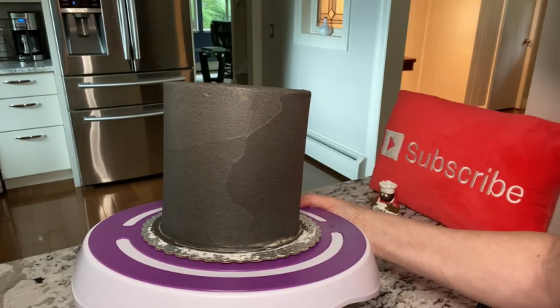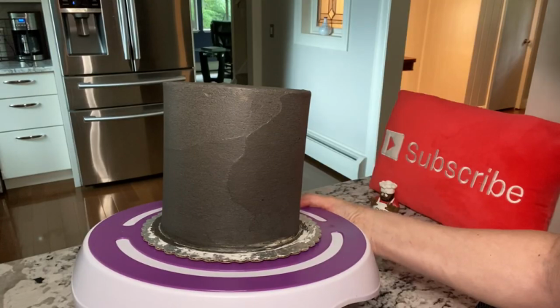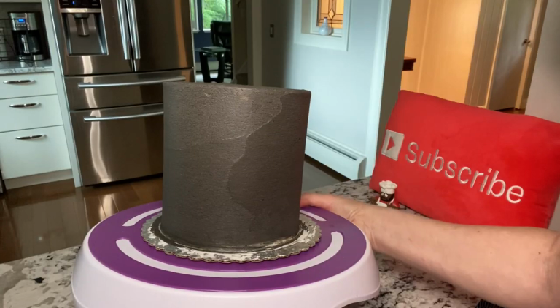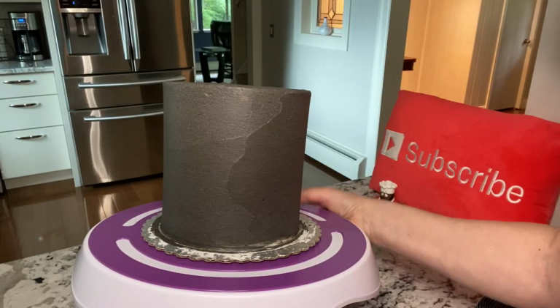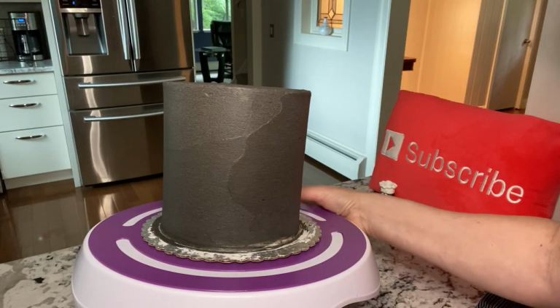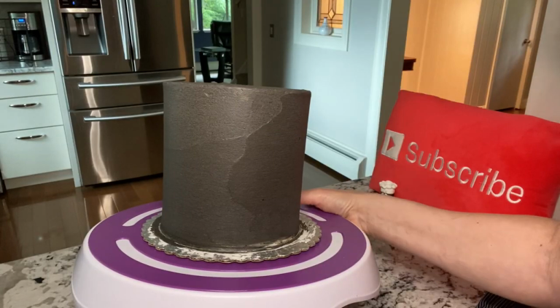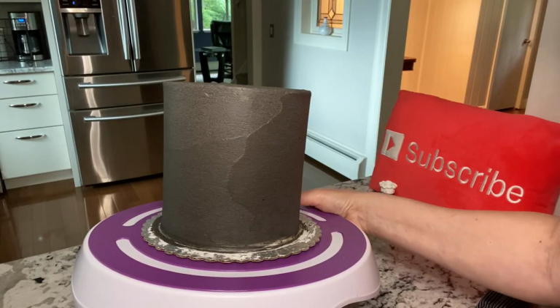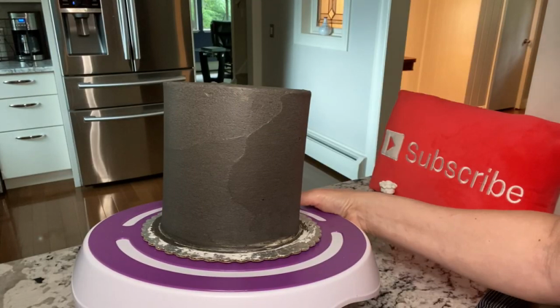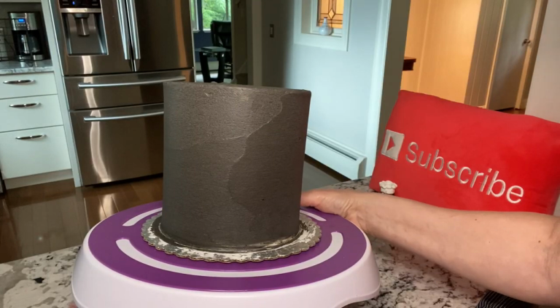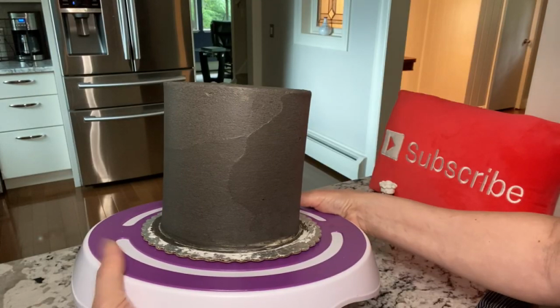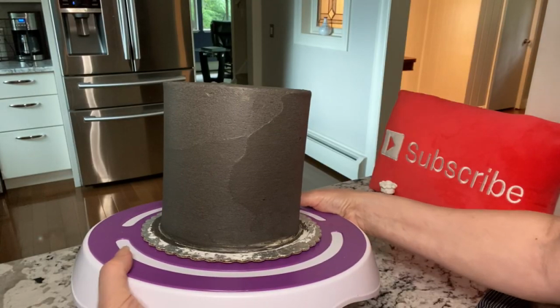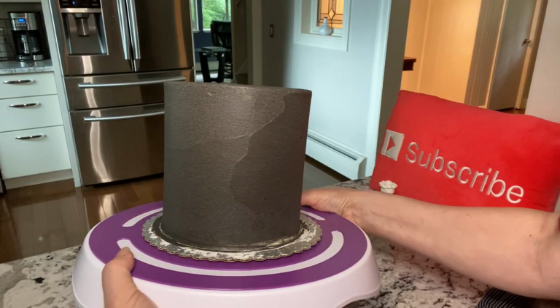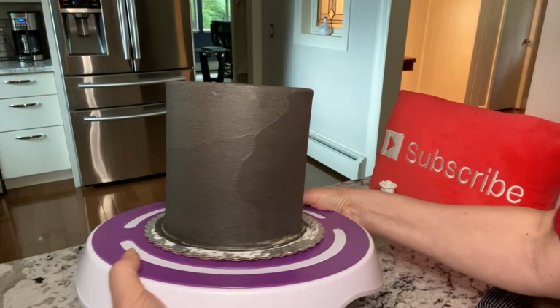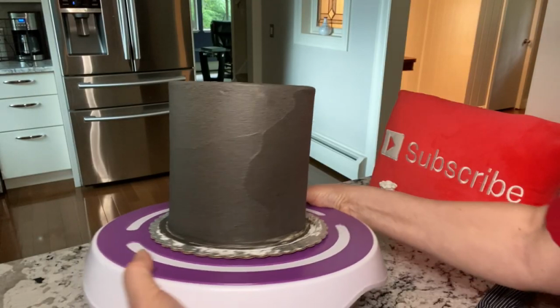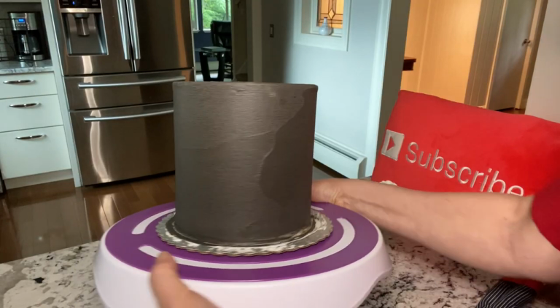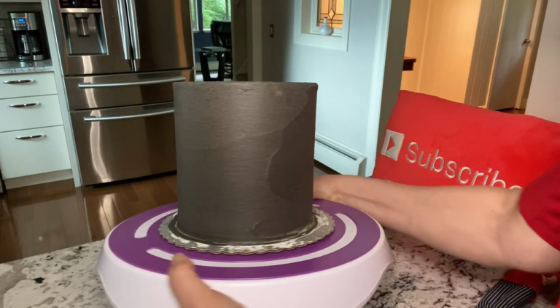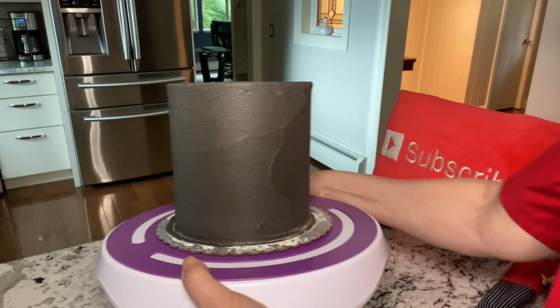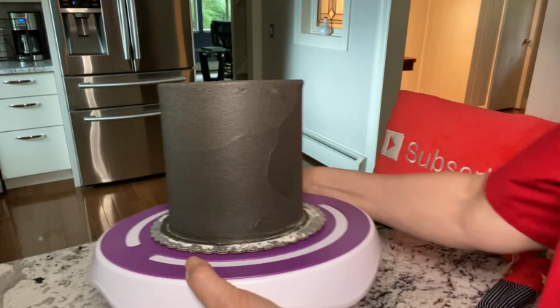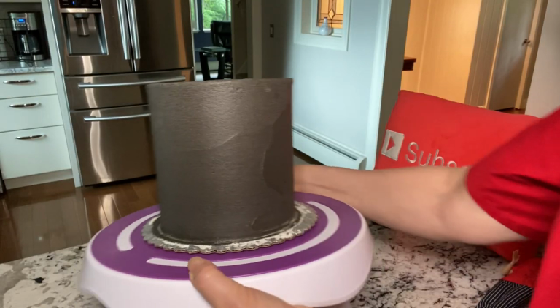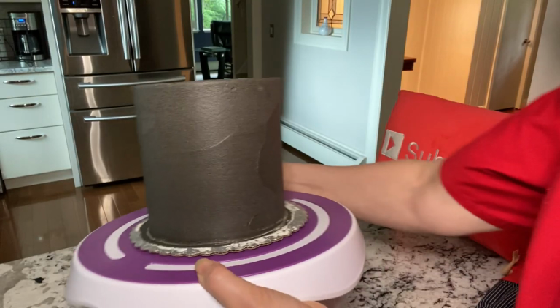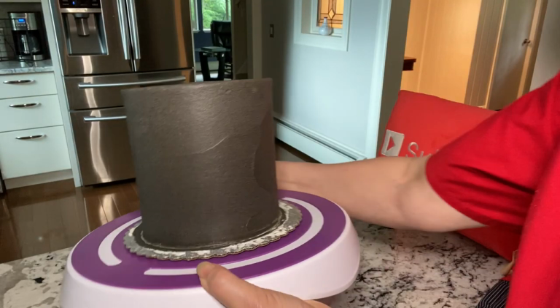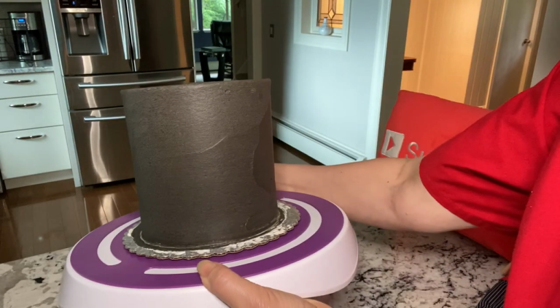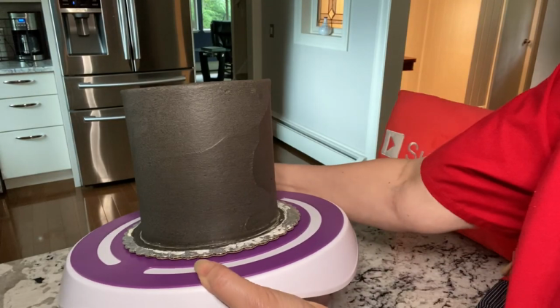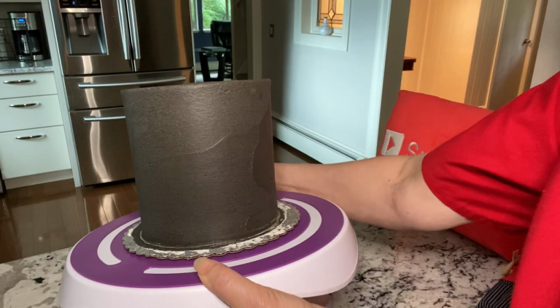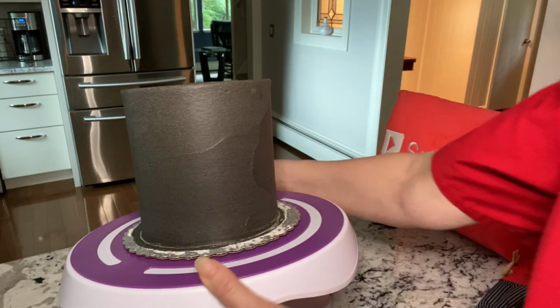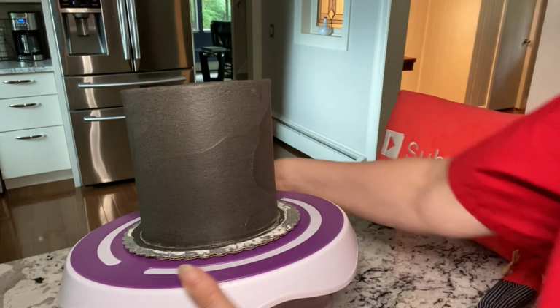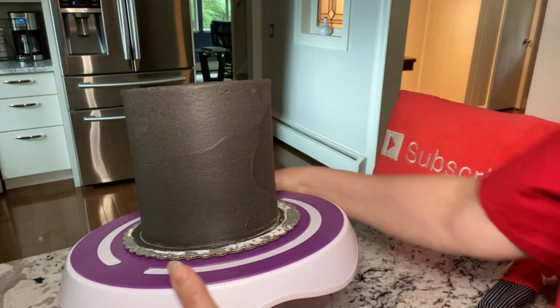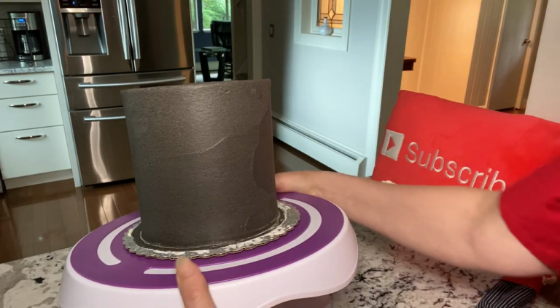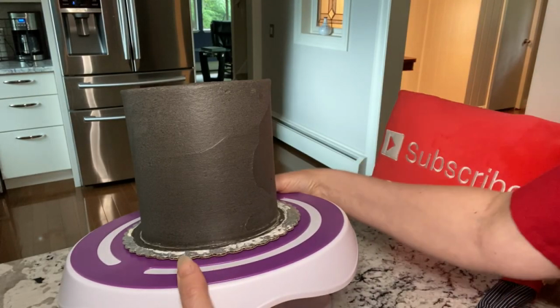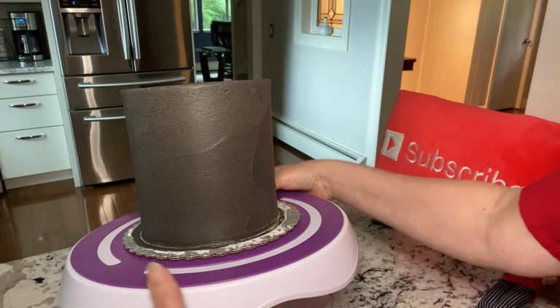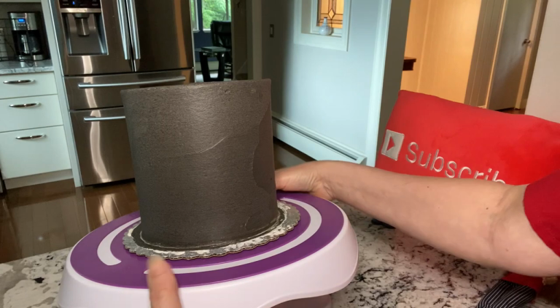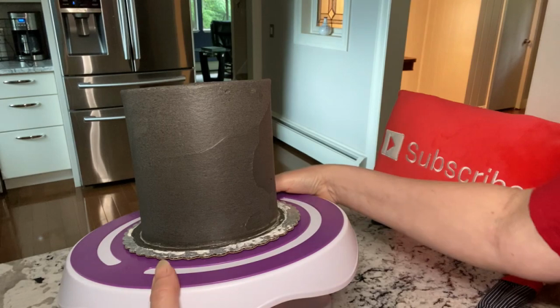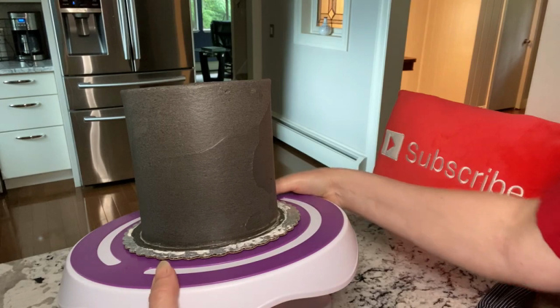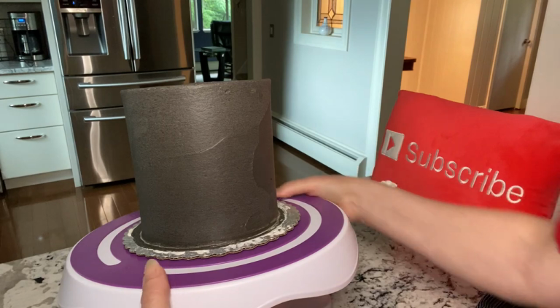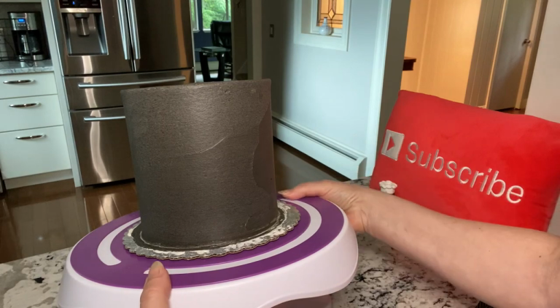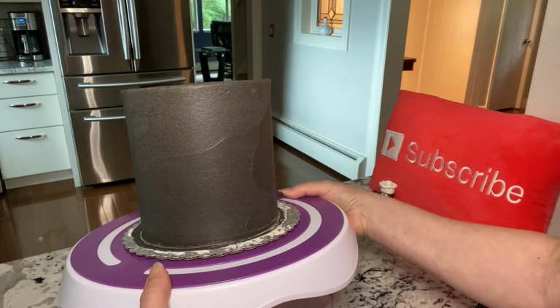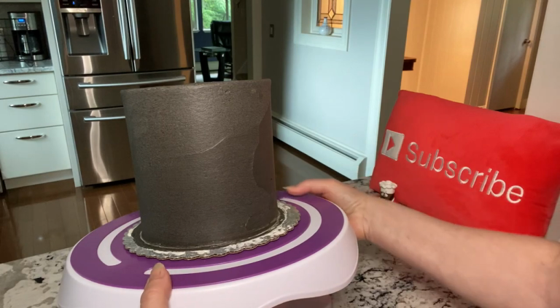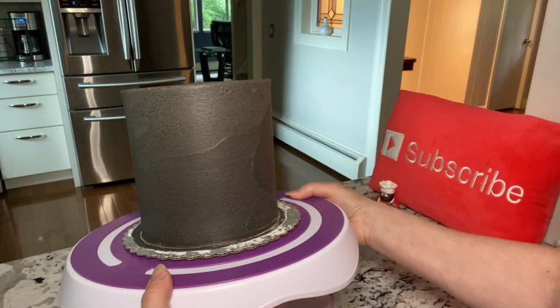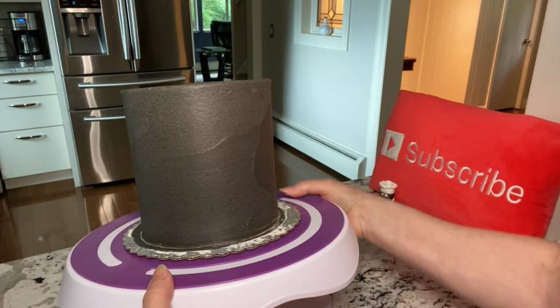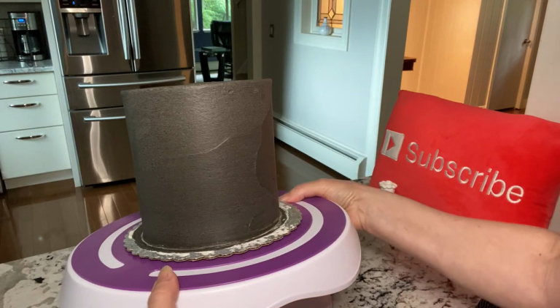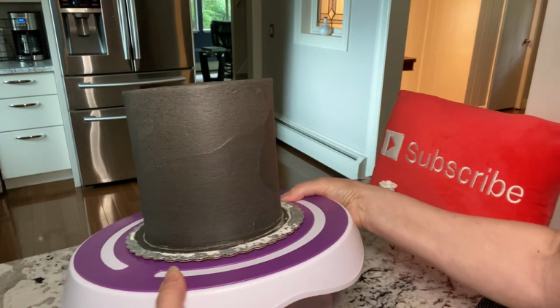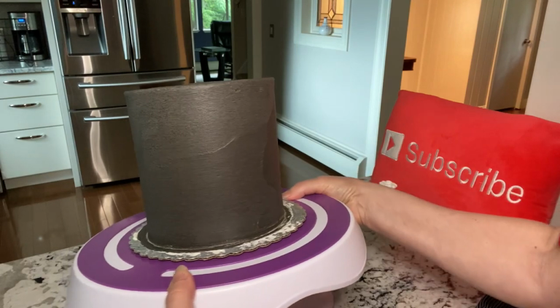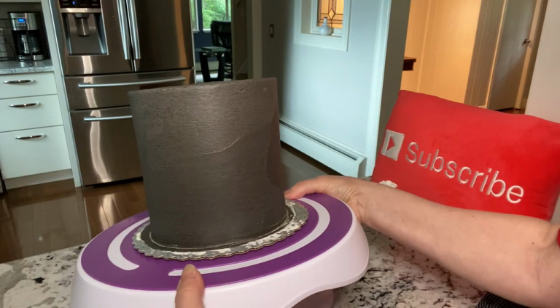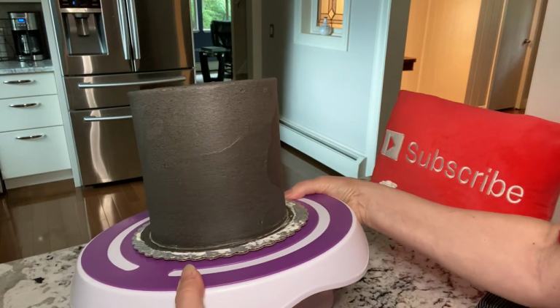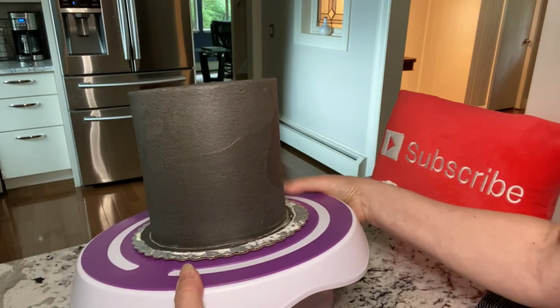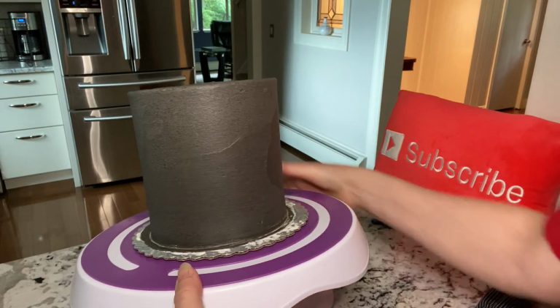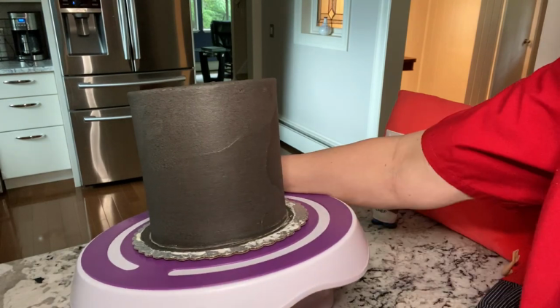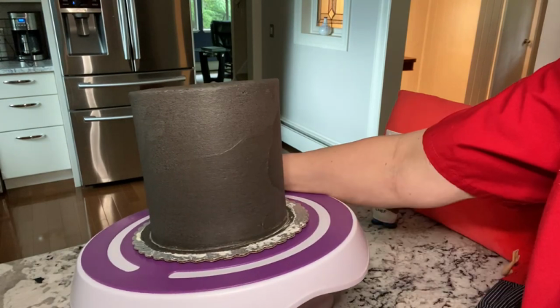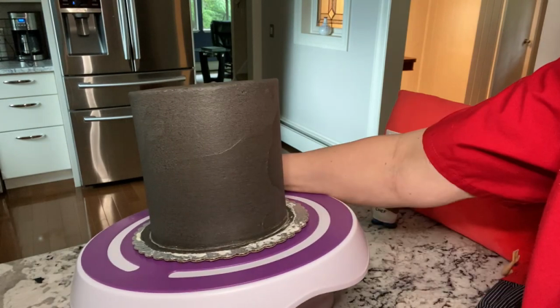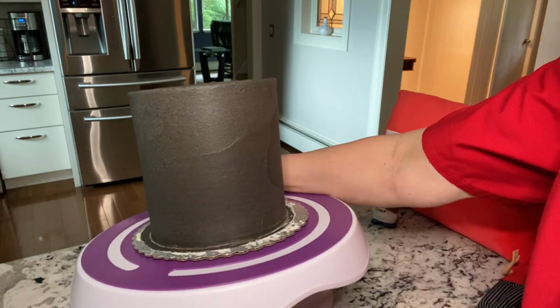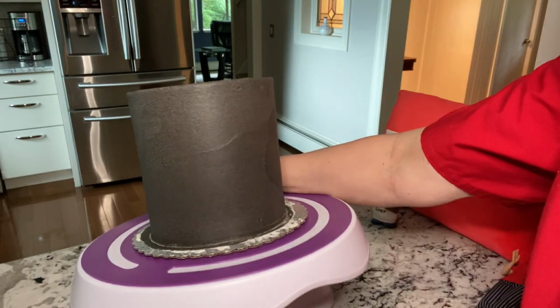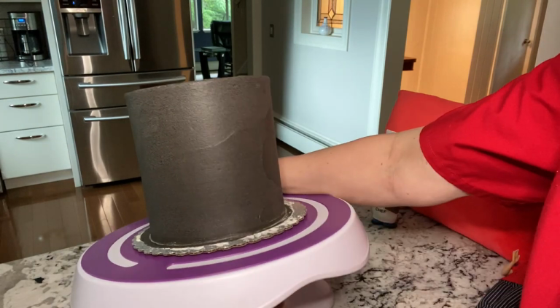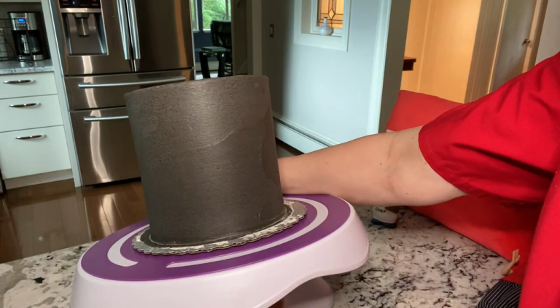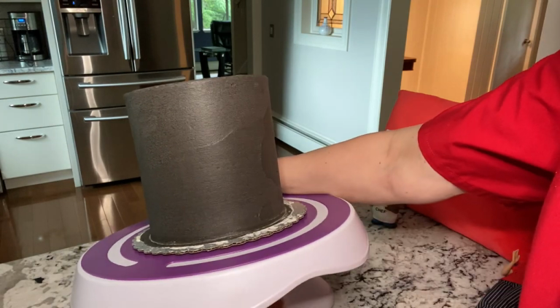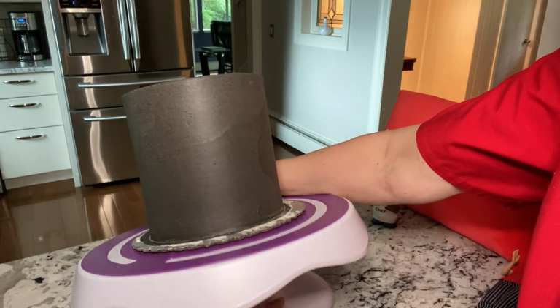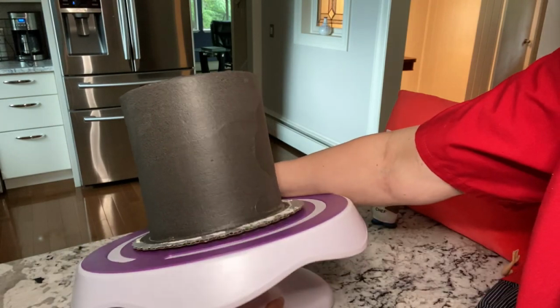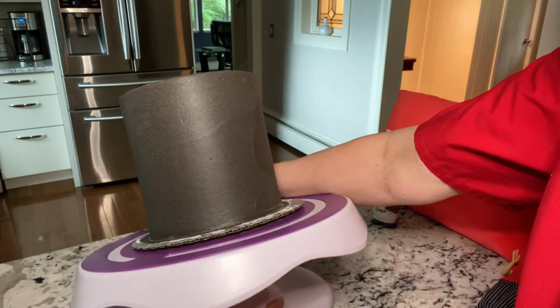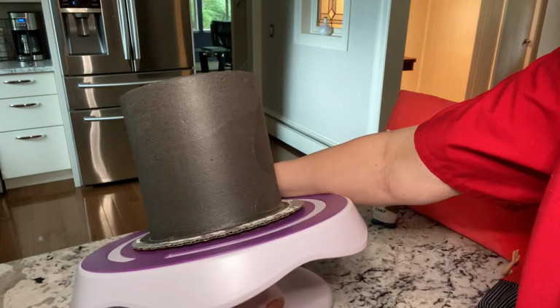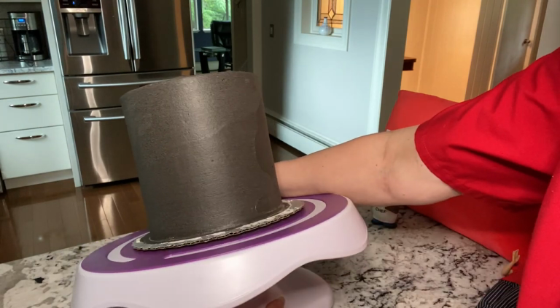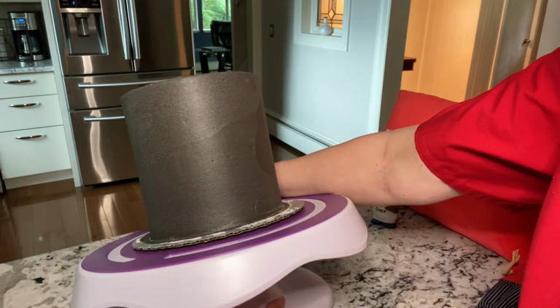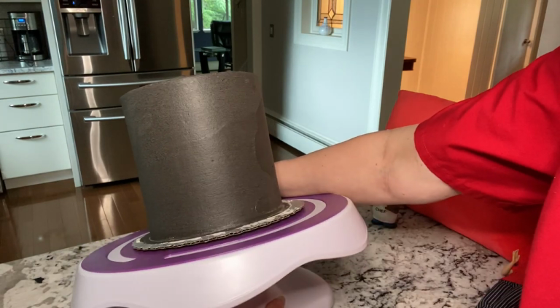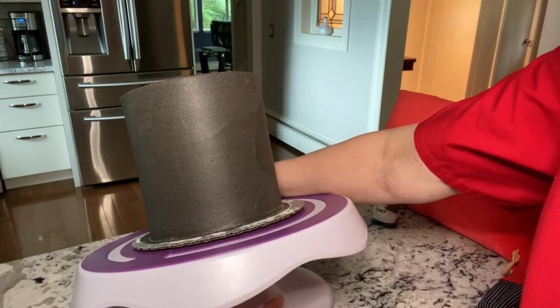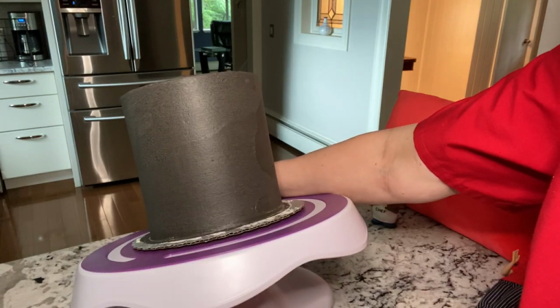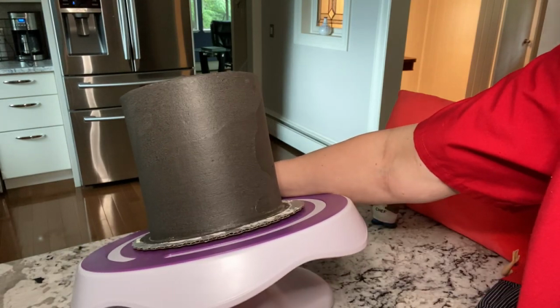Here it is tilted slightly, but for this design I needed to be full tilt. It was a little bit scary but the cake didn't move.